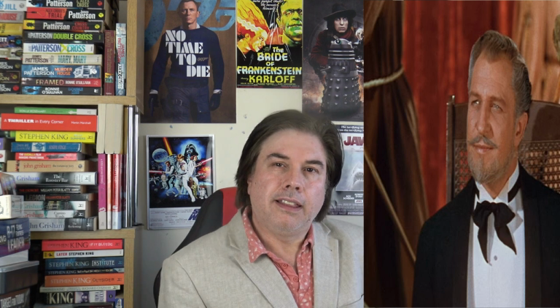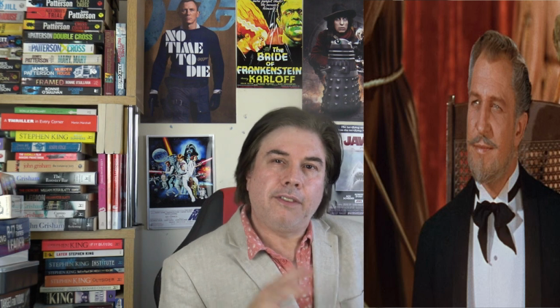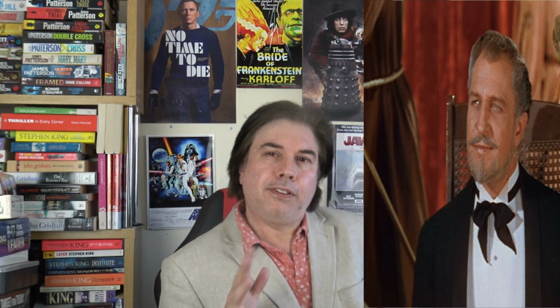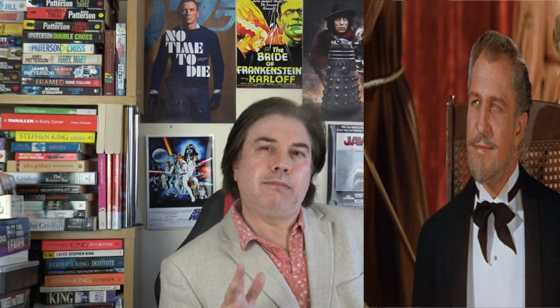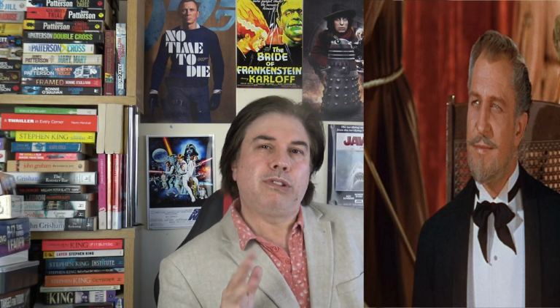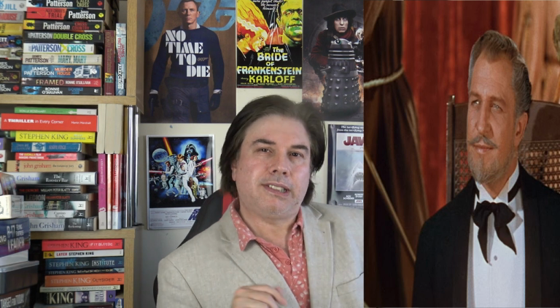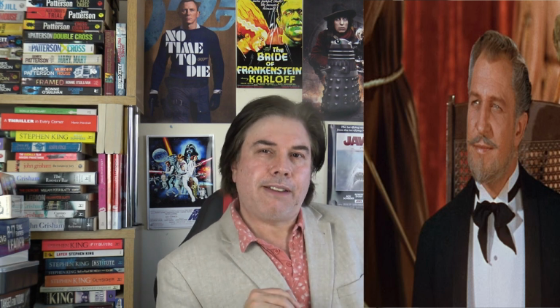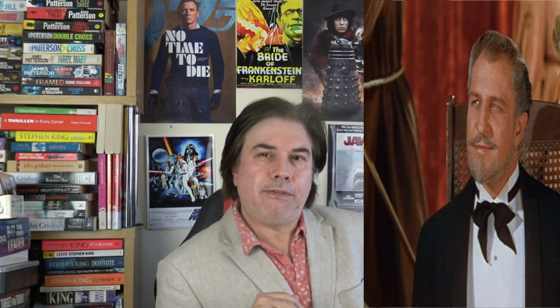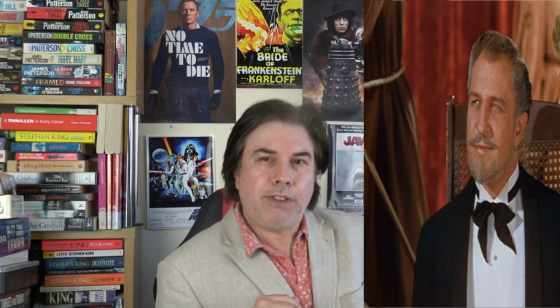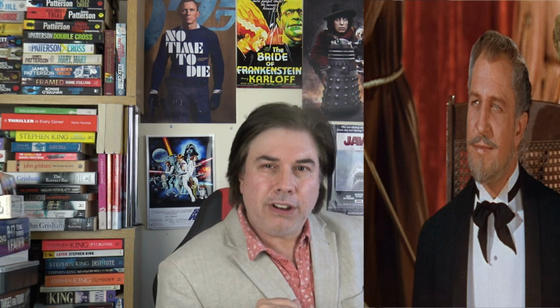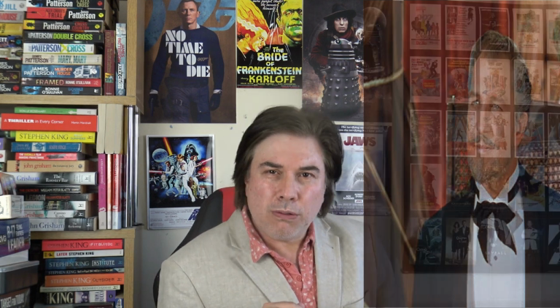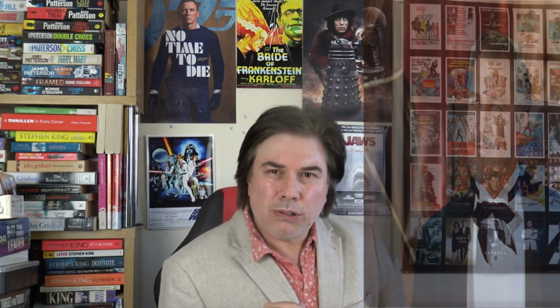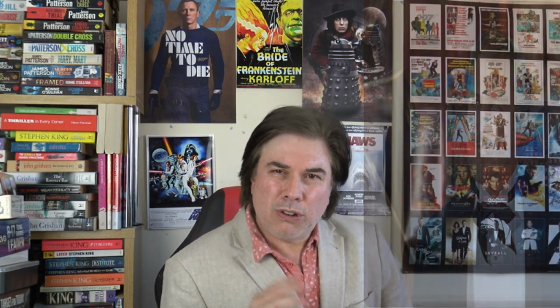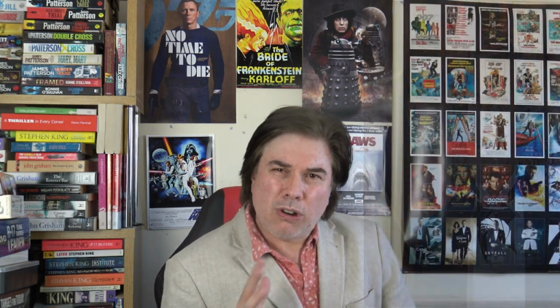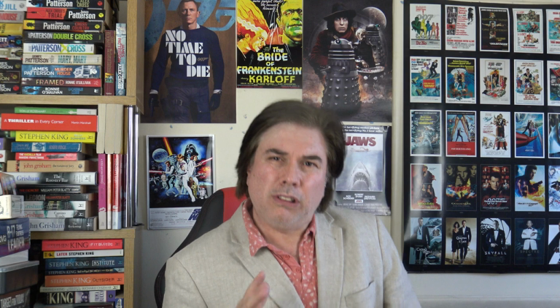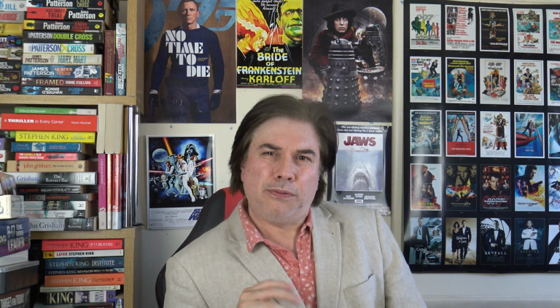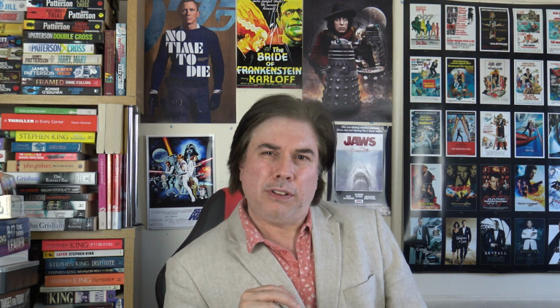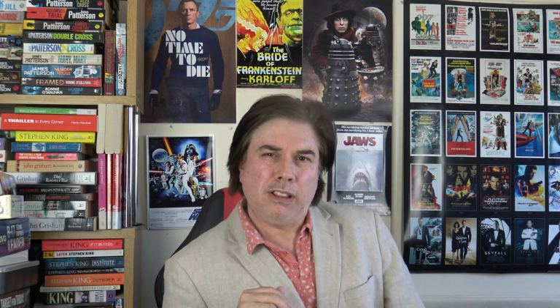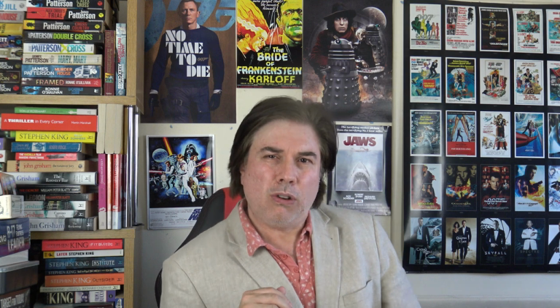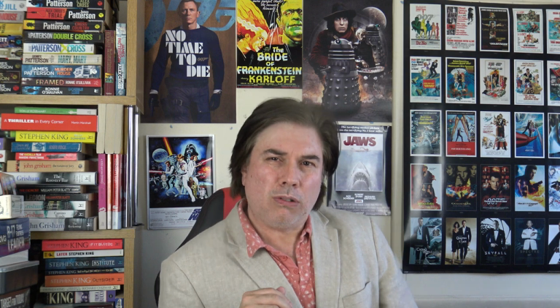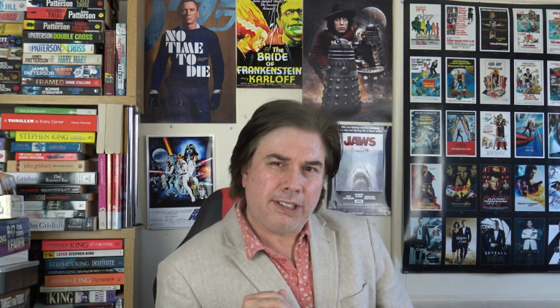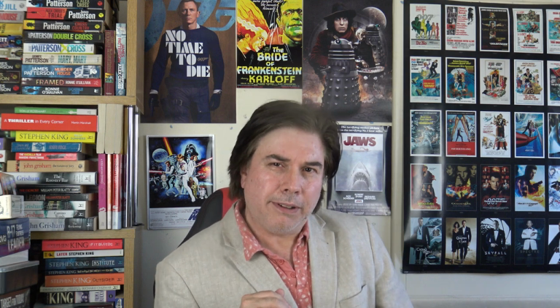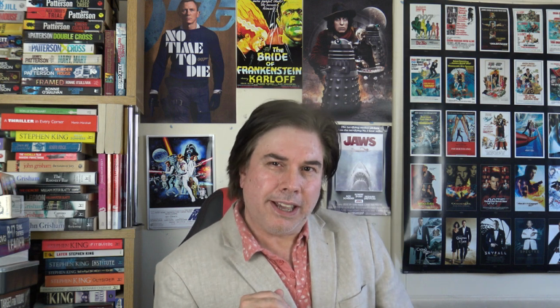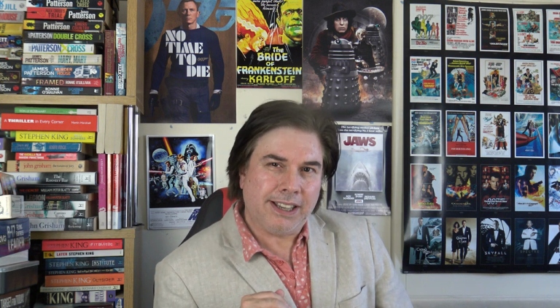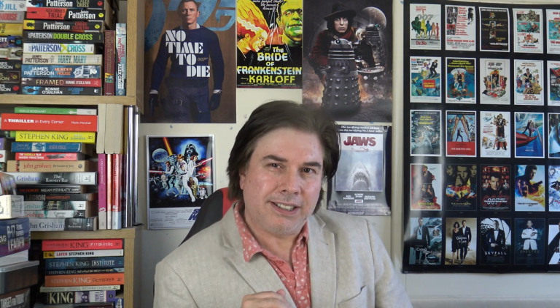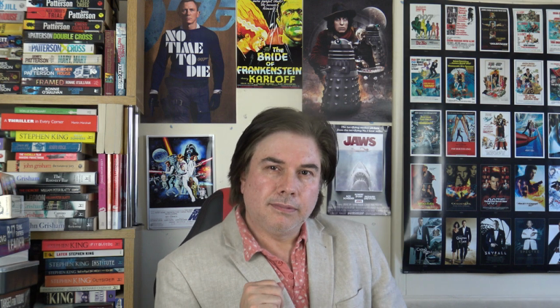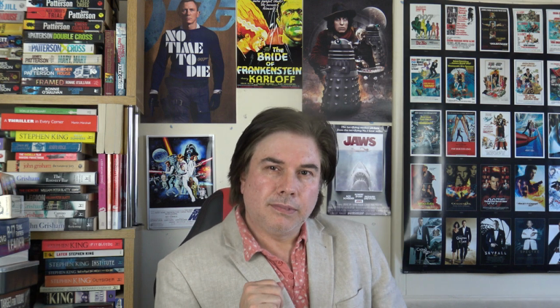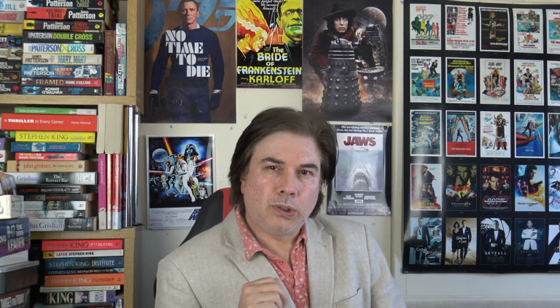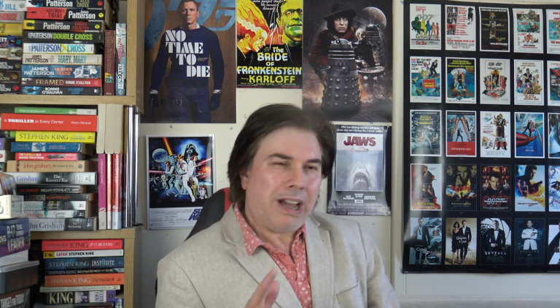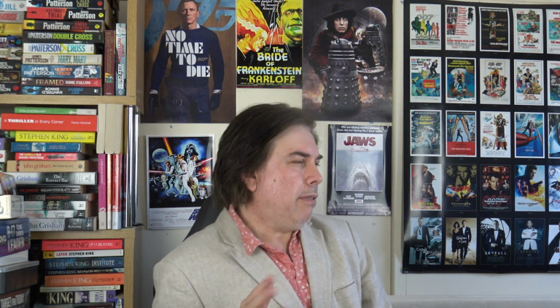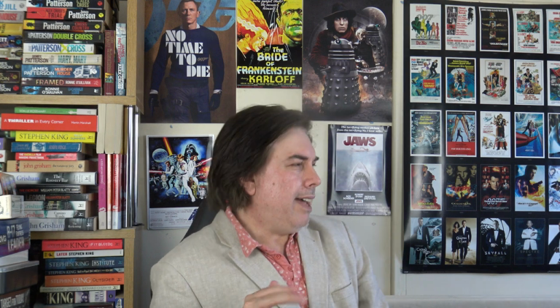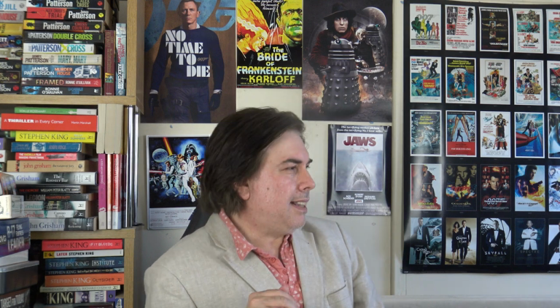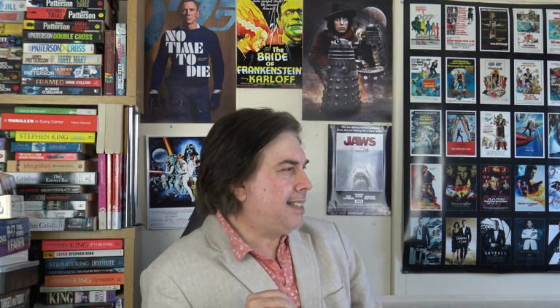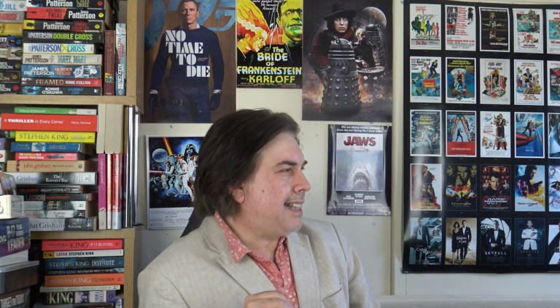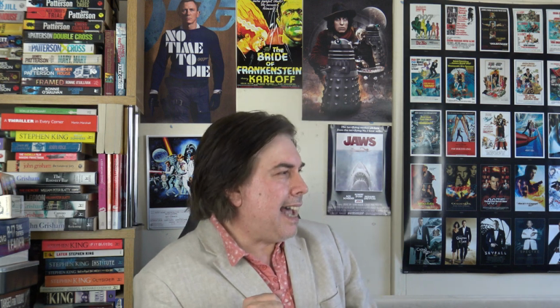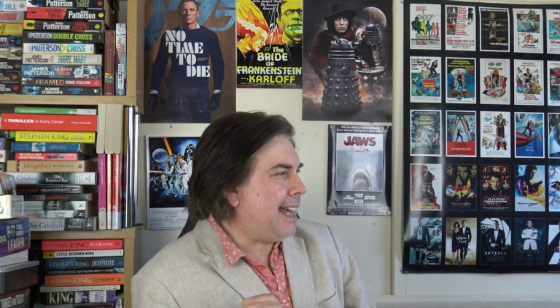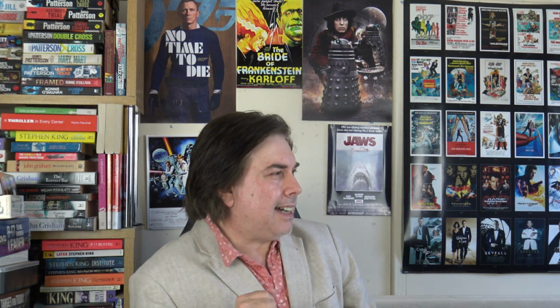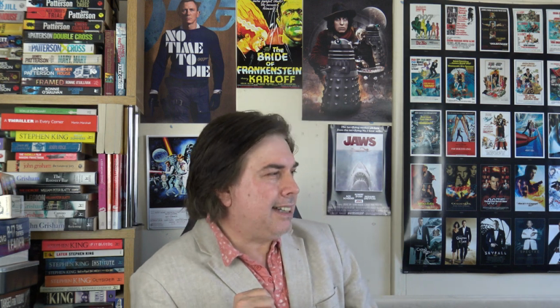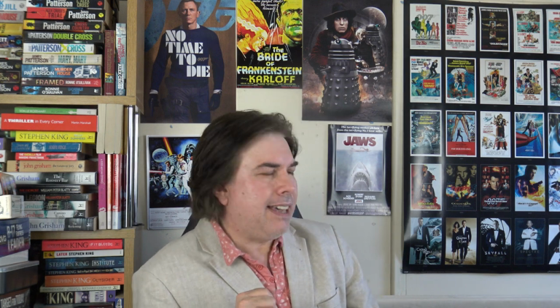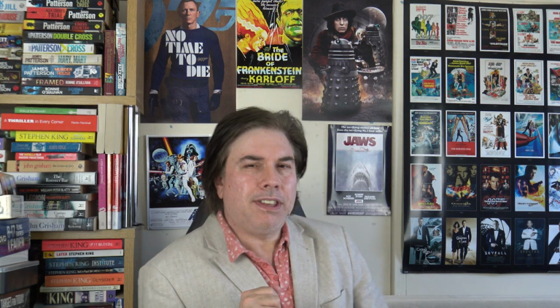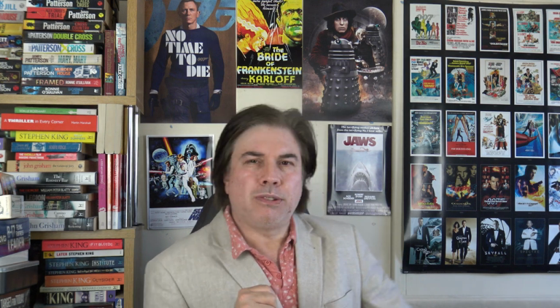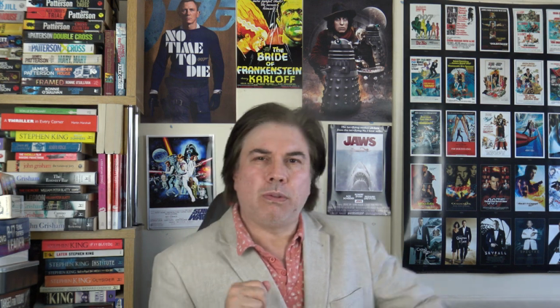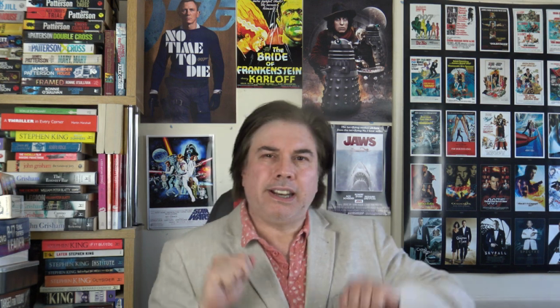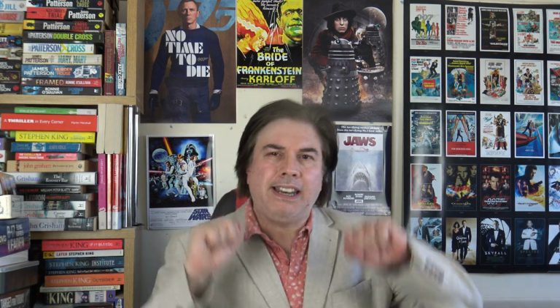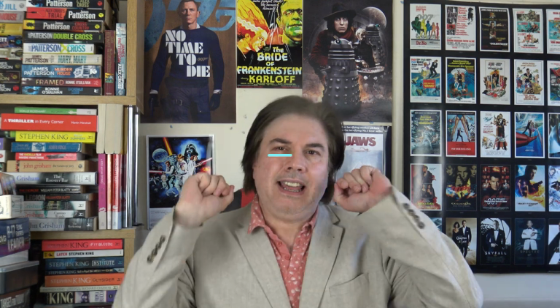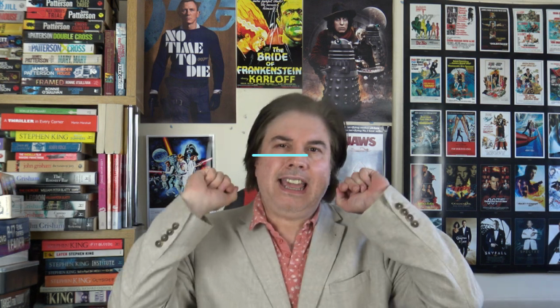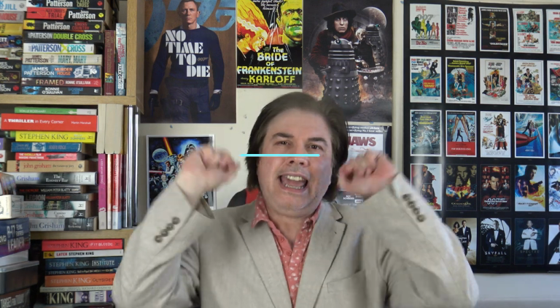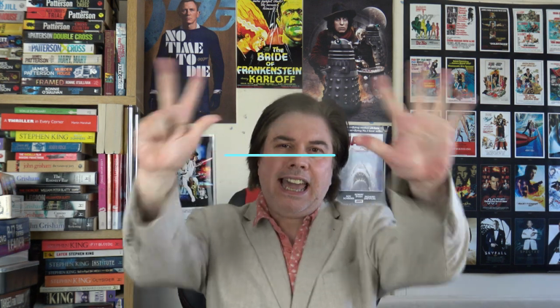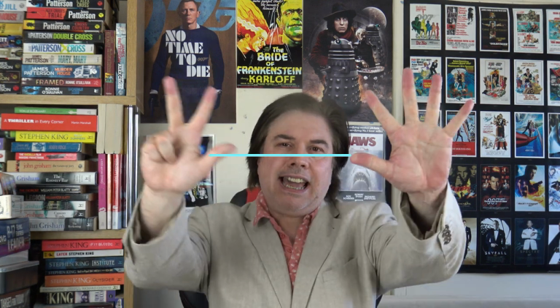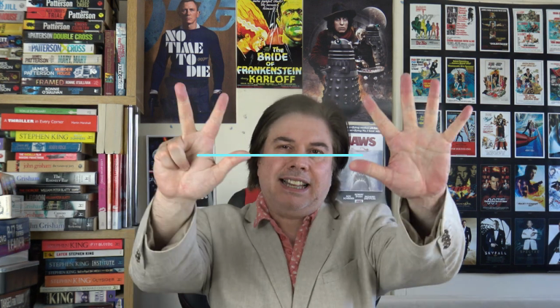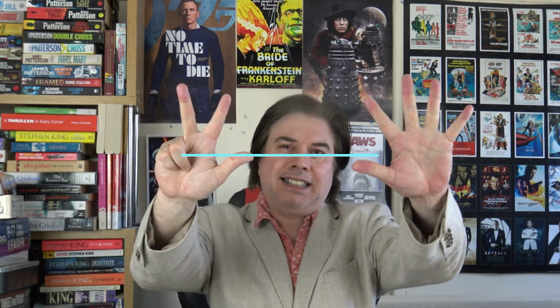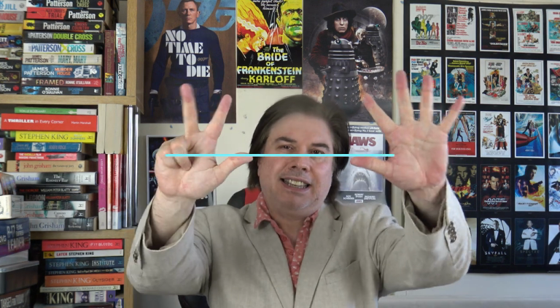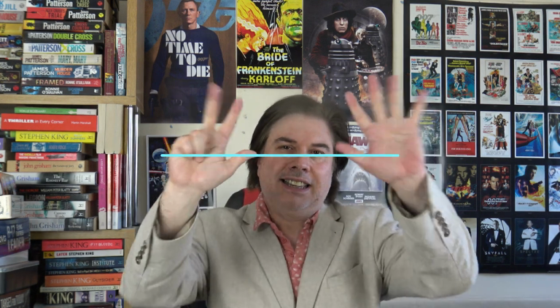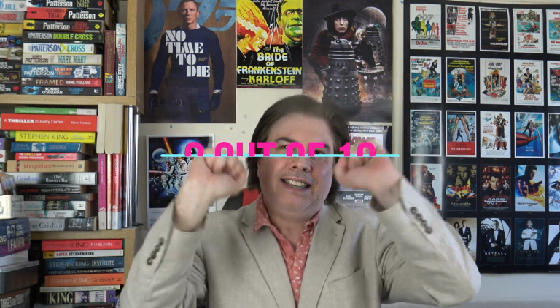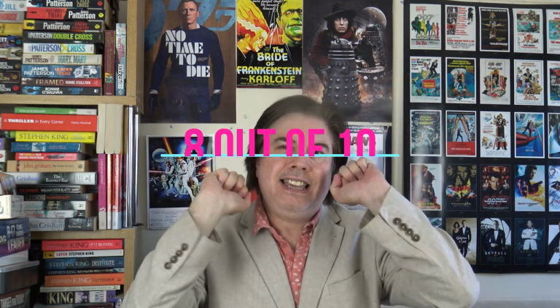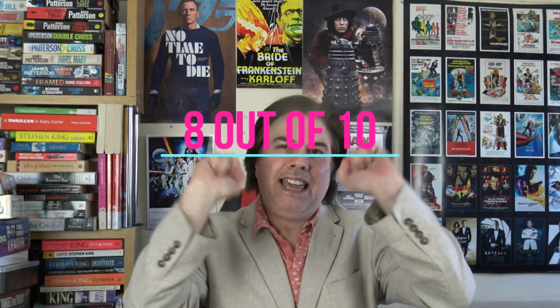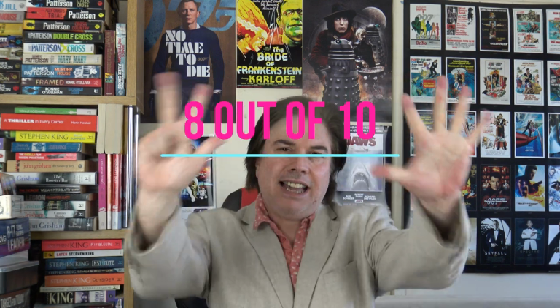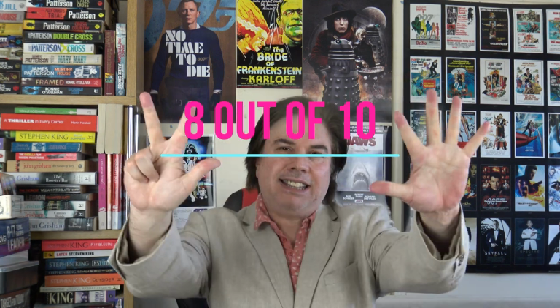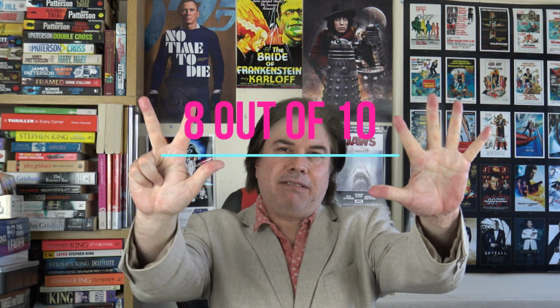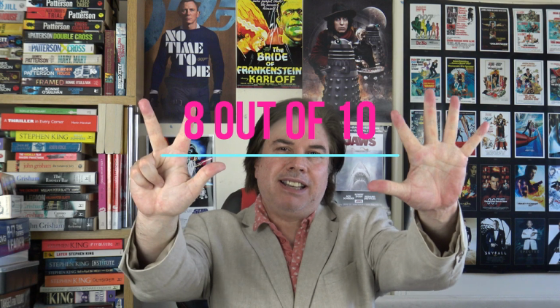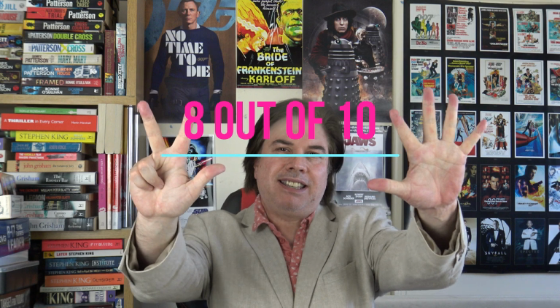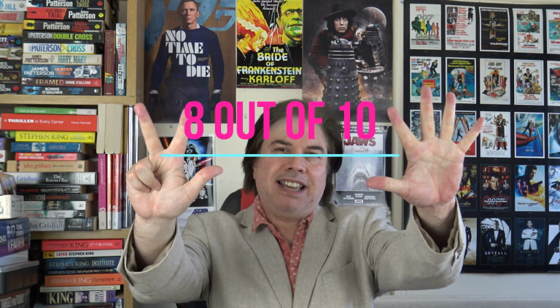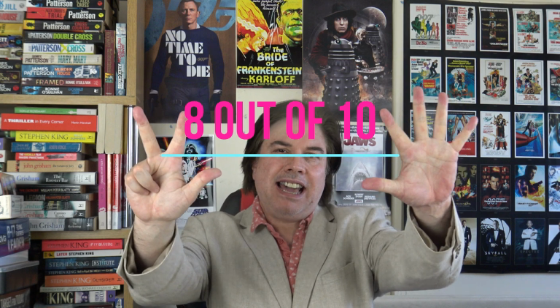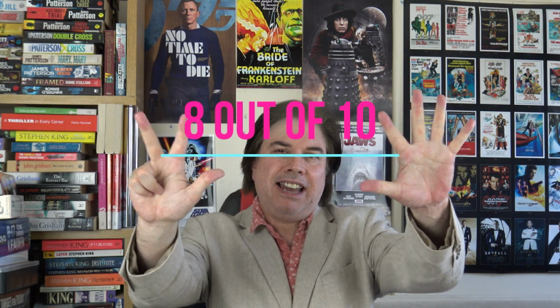And the film does have a very good colourful look to it. So out of 10 I'd give this one an 8. 8 out of 10.